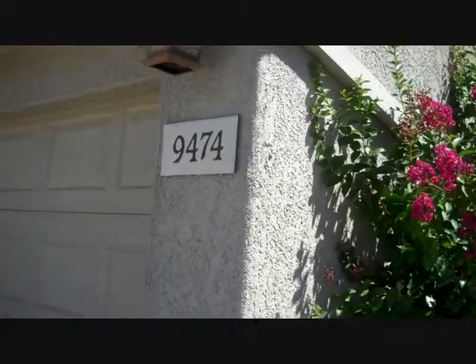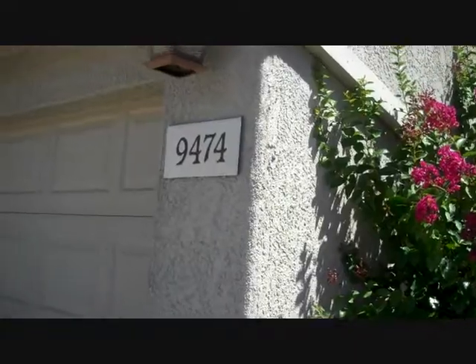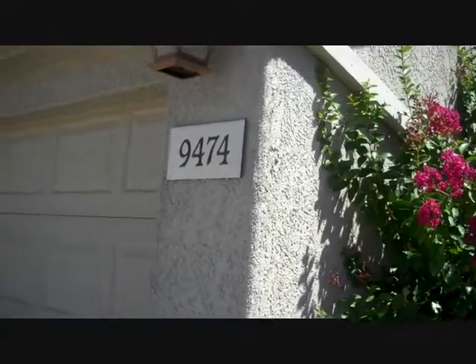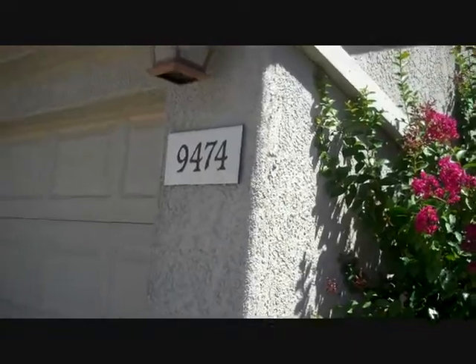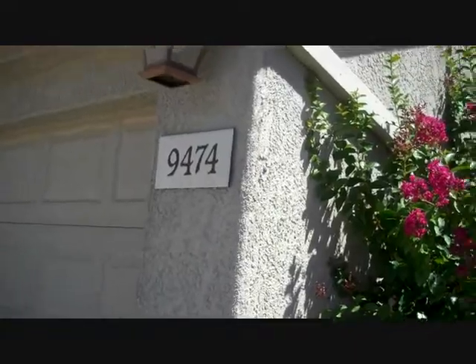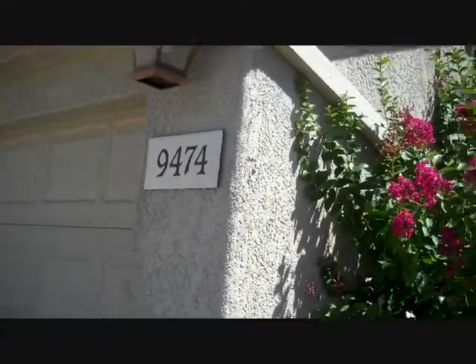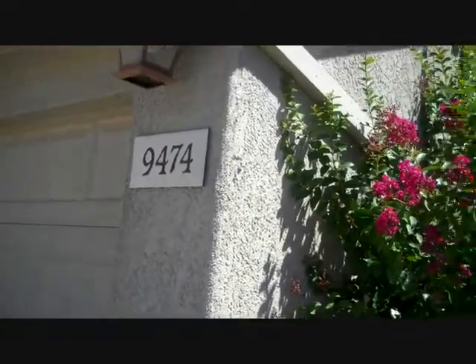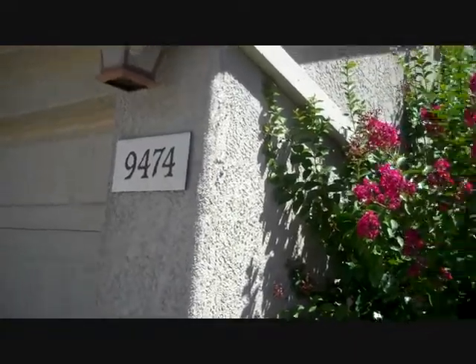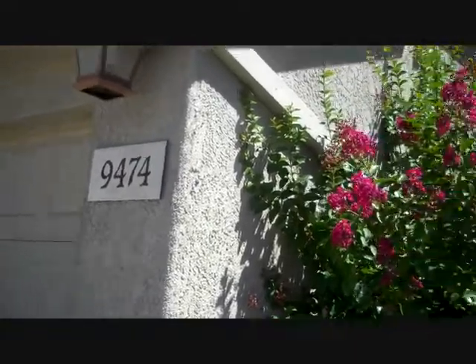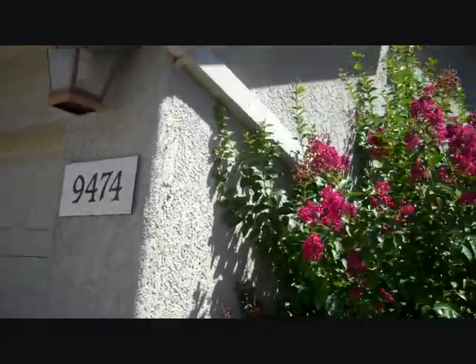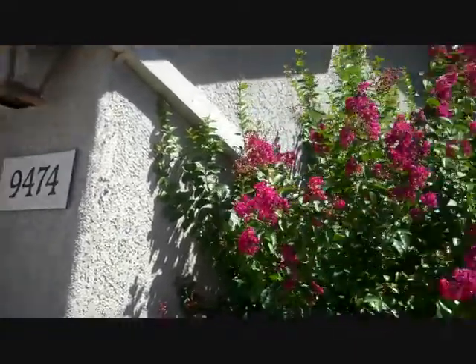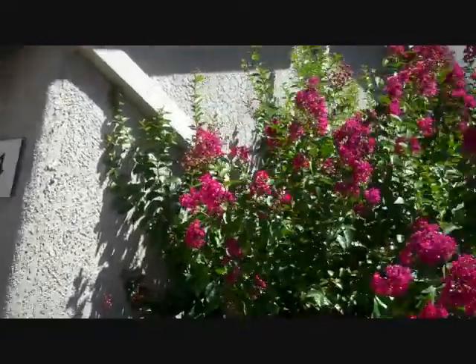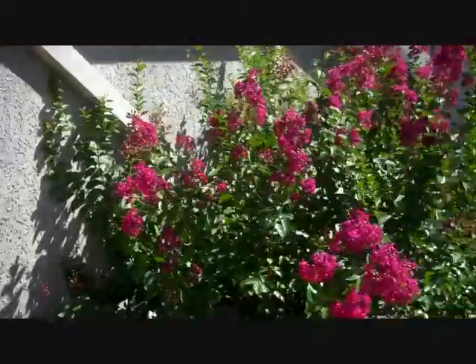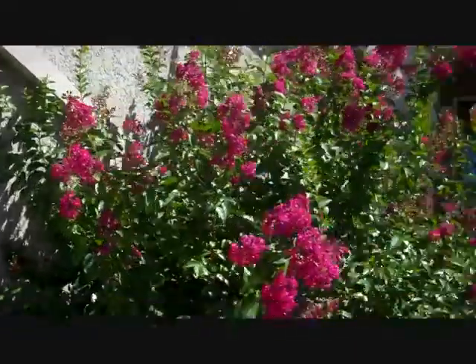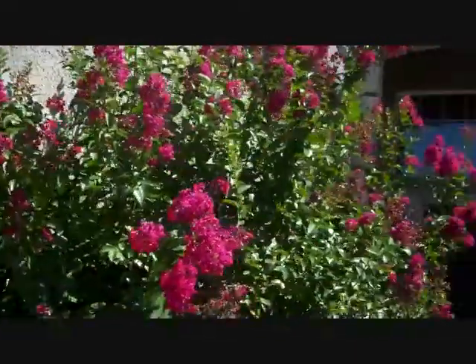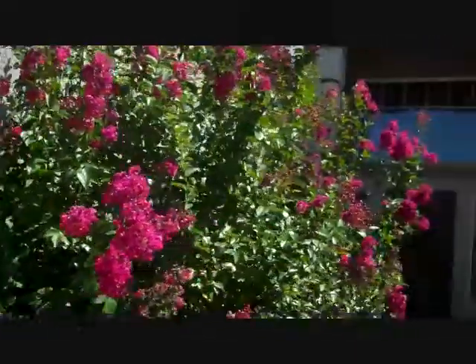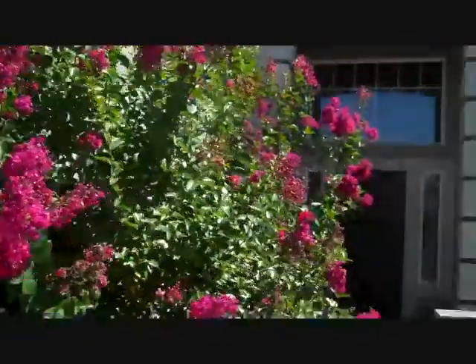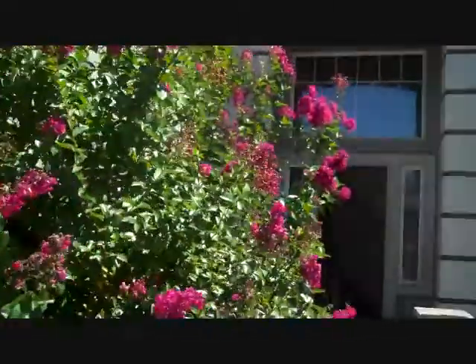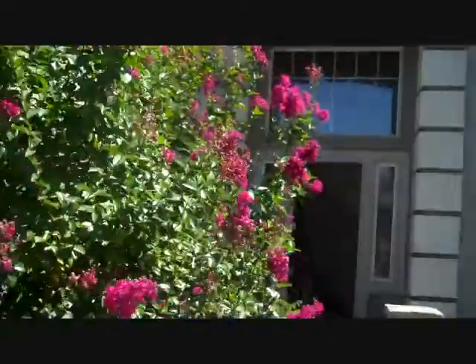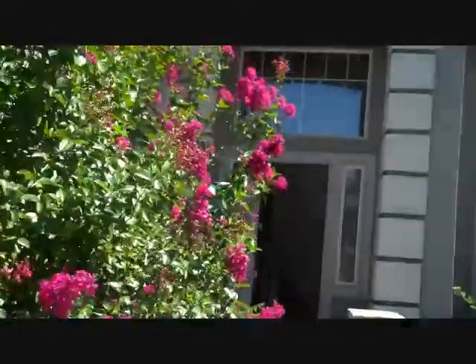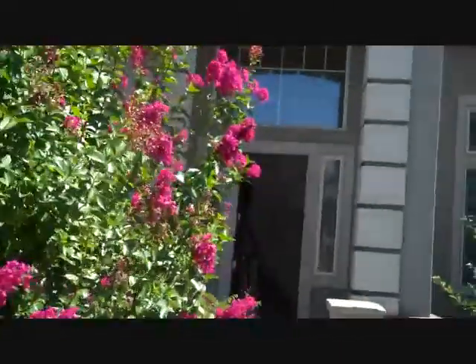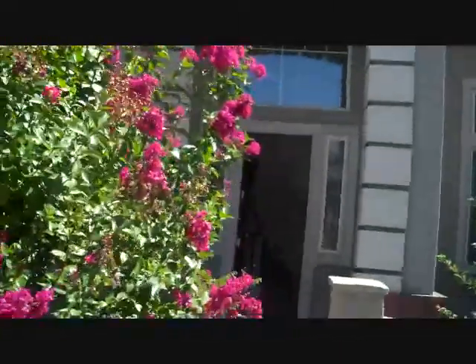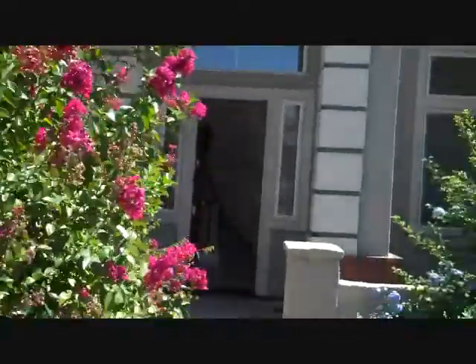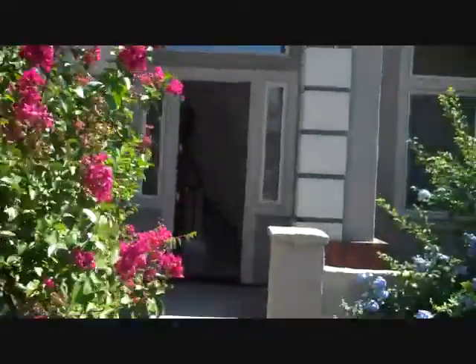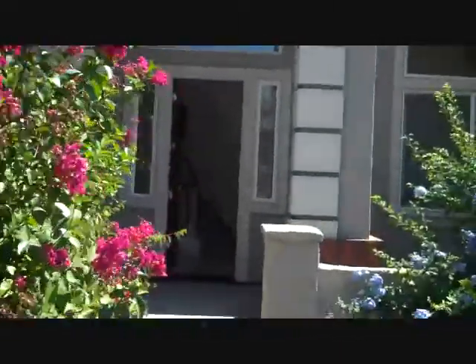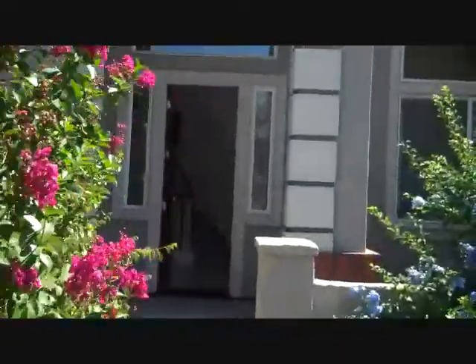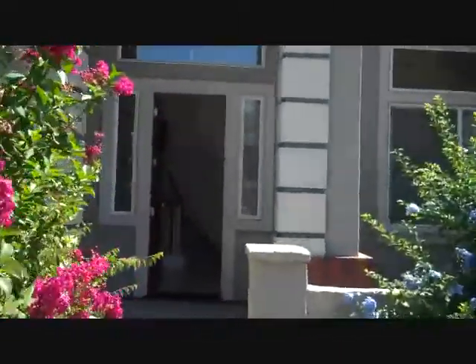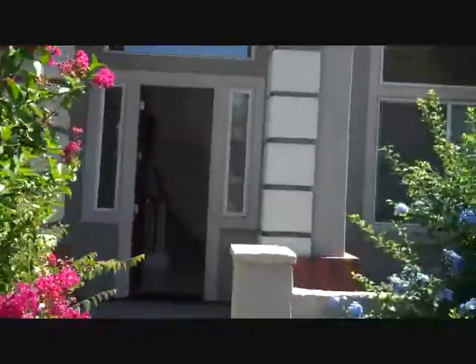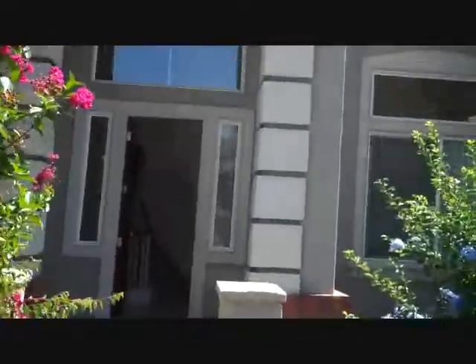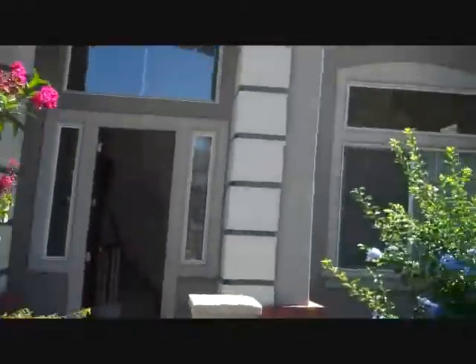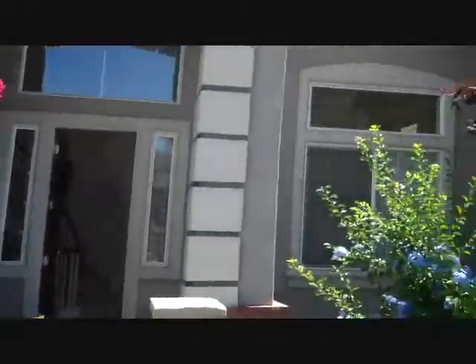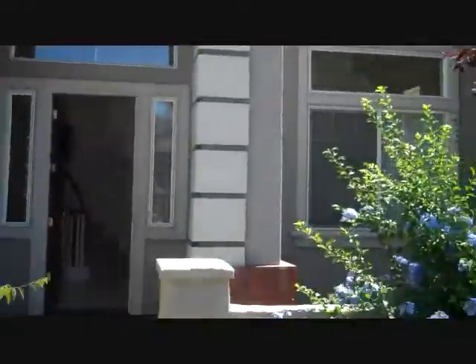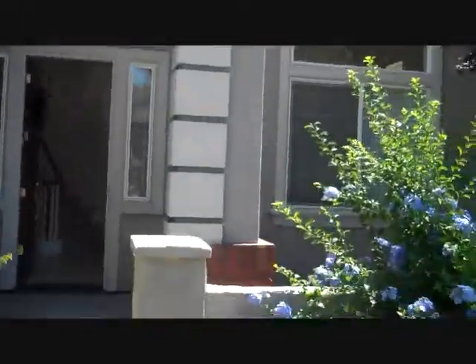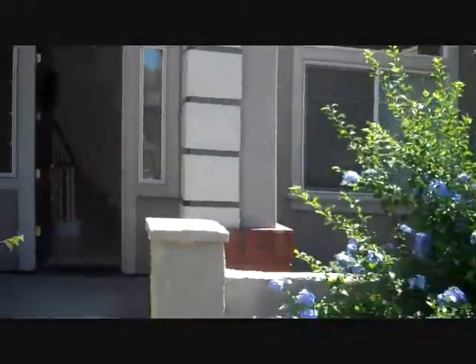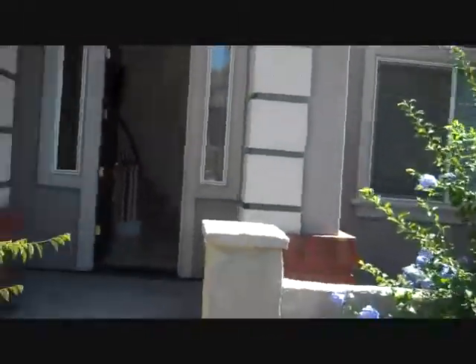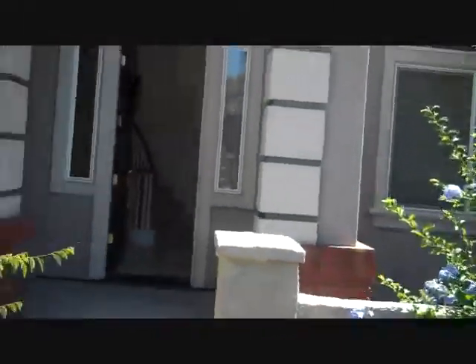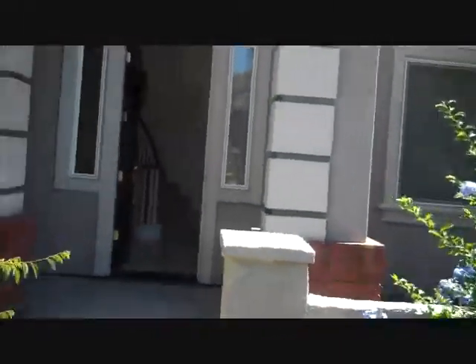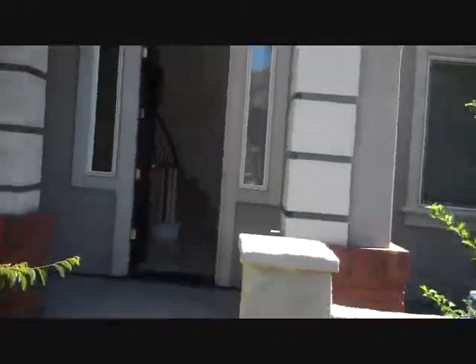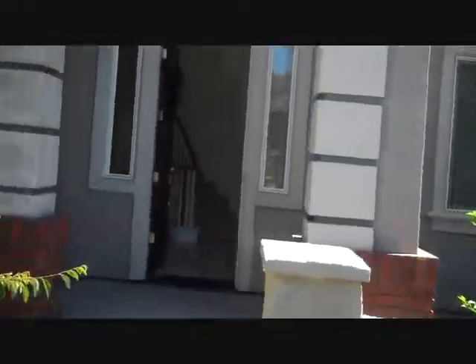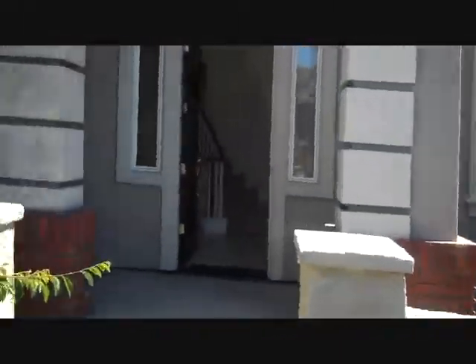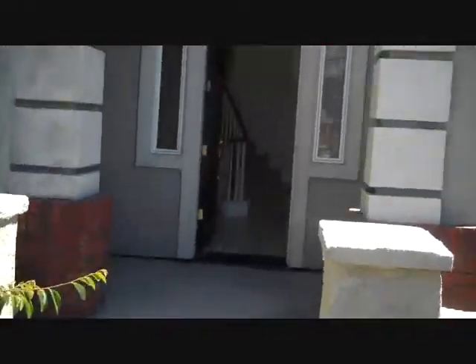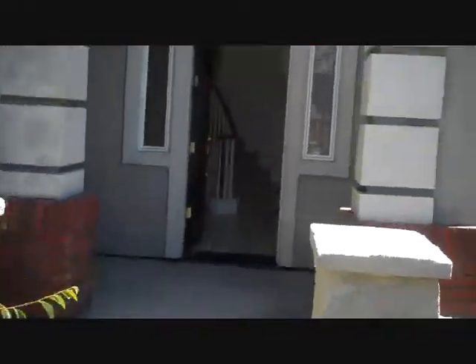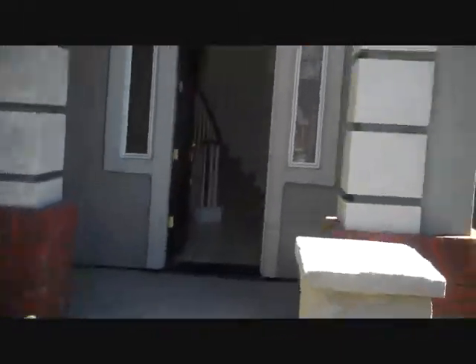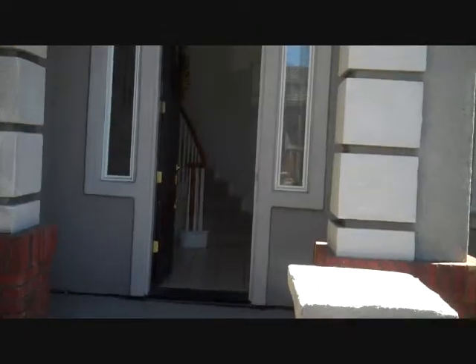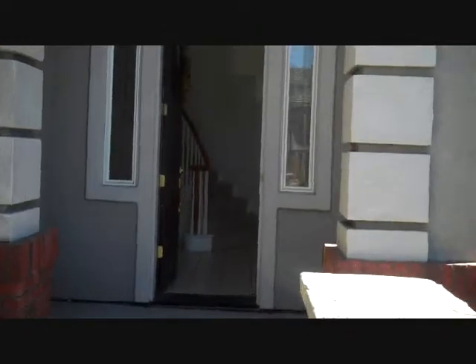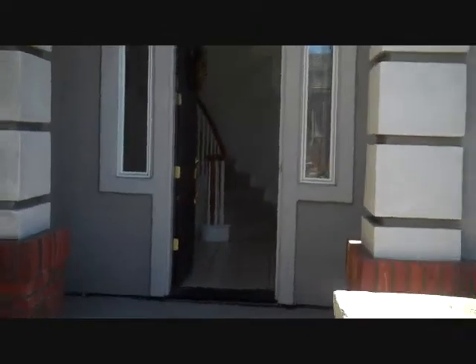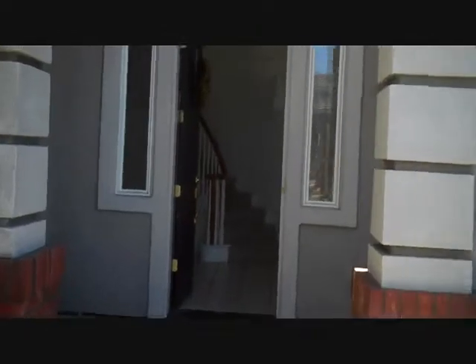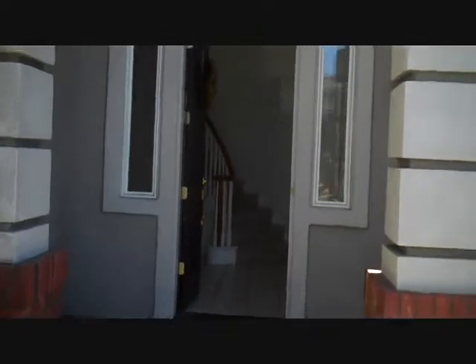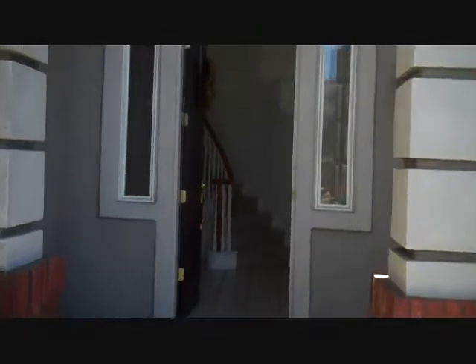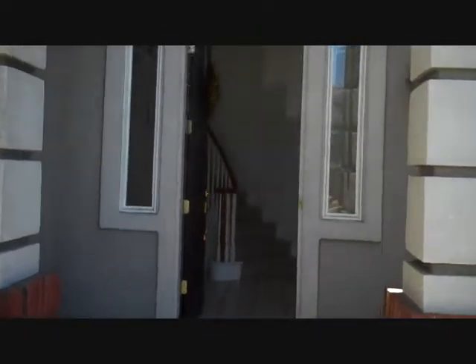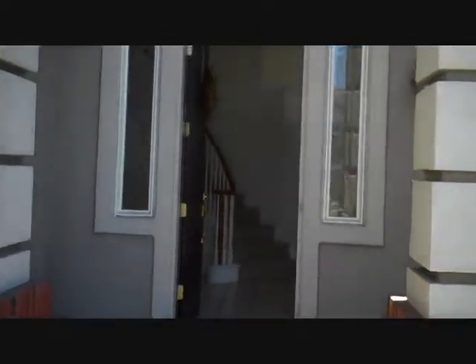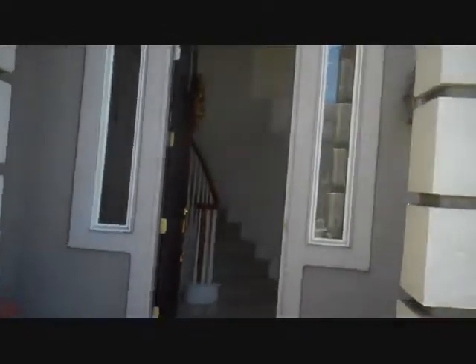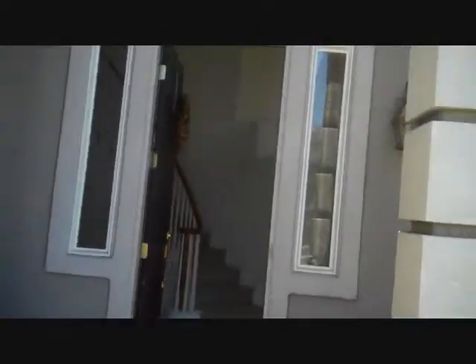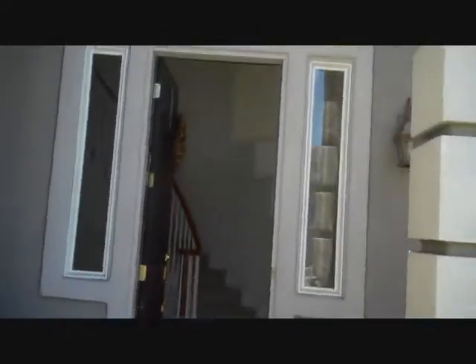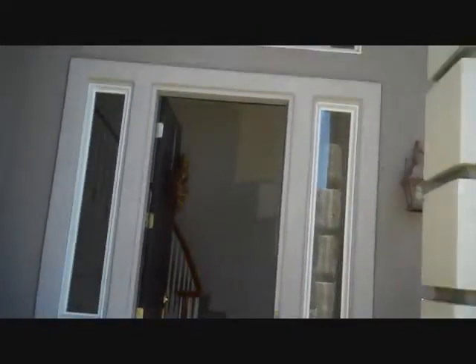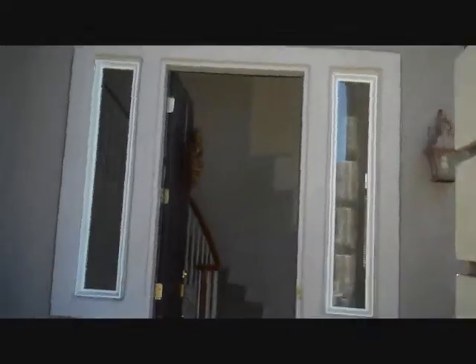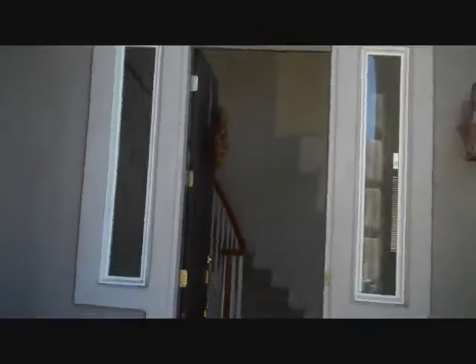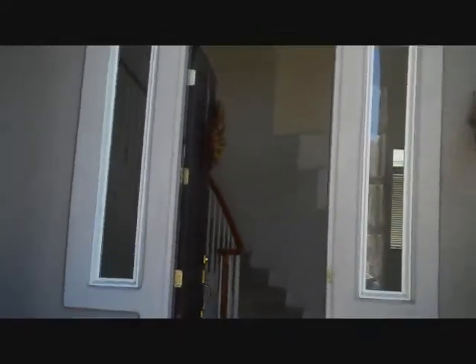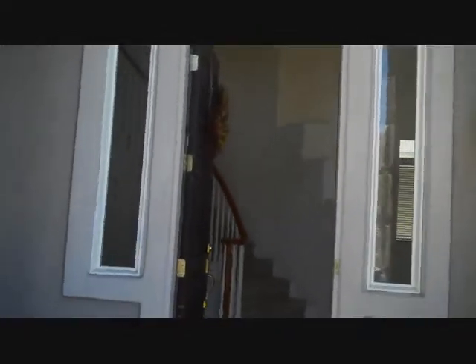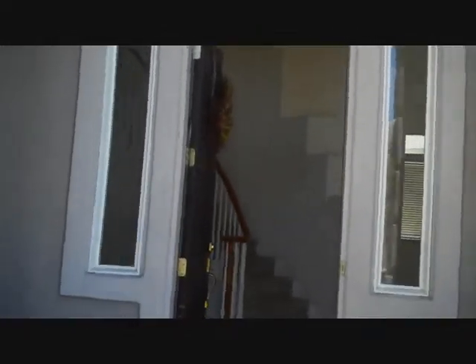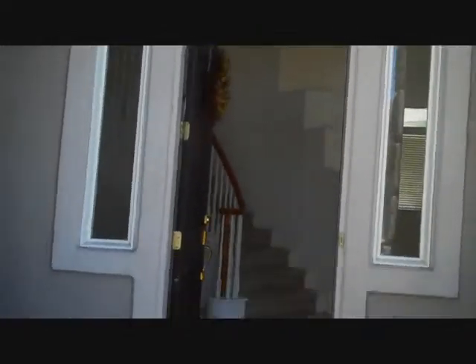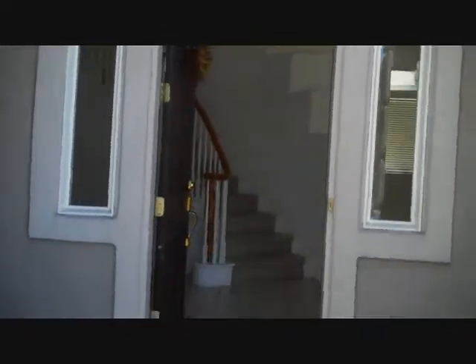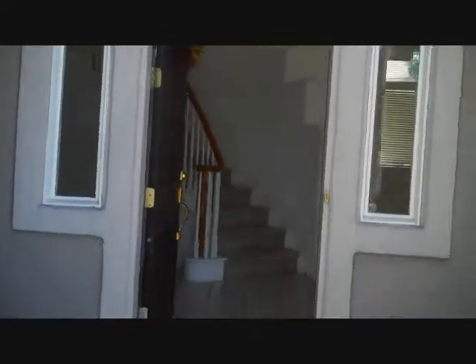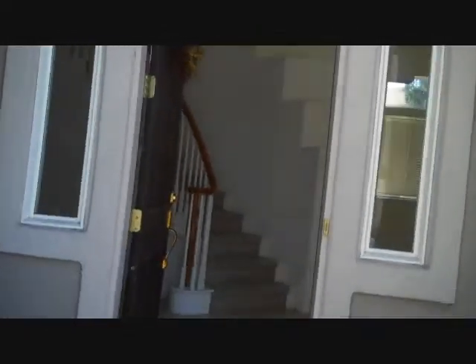We're entering the property at 9474 Rossport Way in Elk Grove, California.